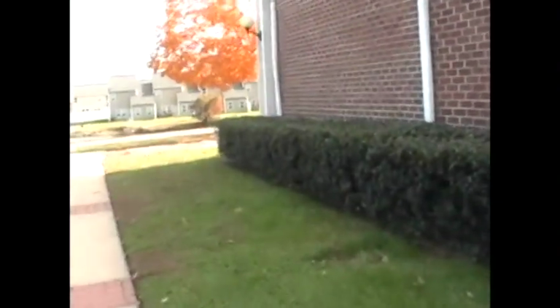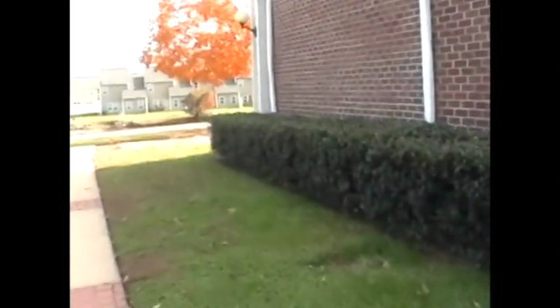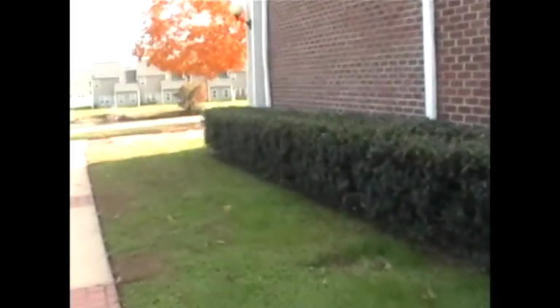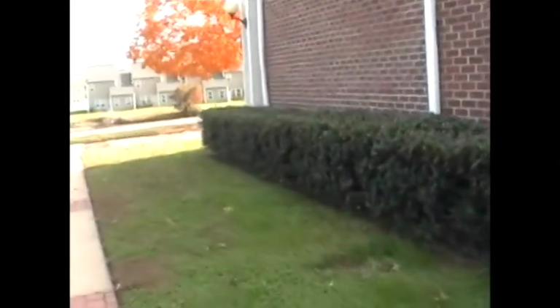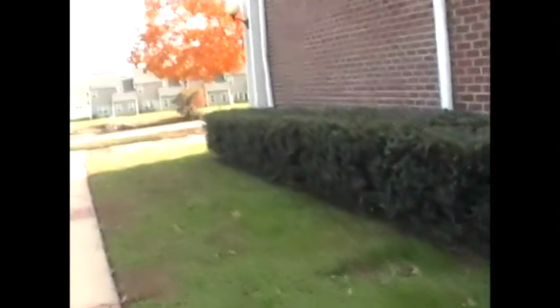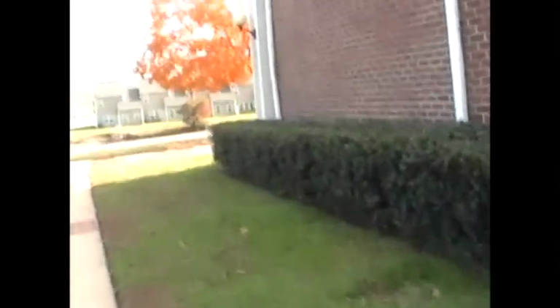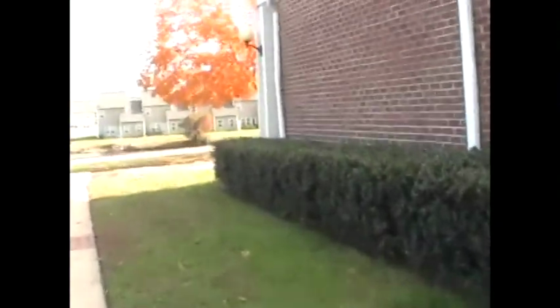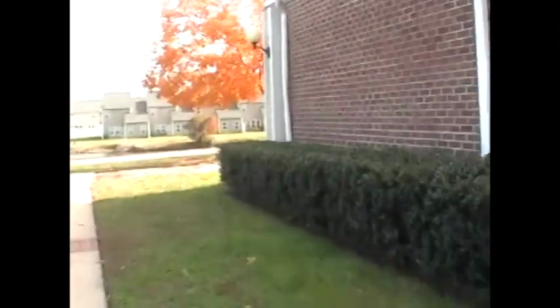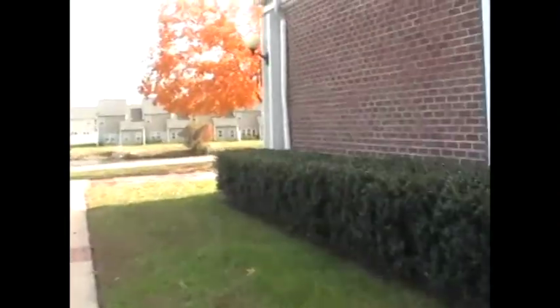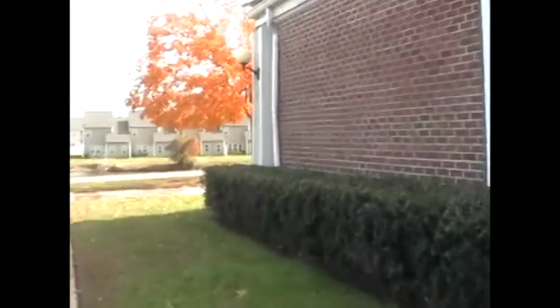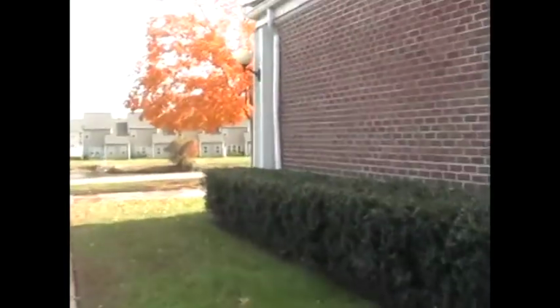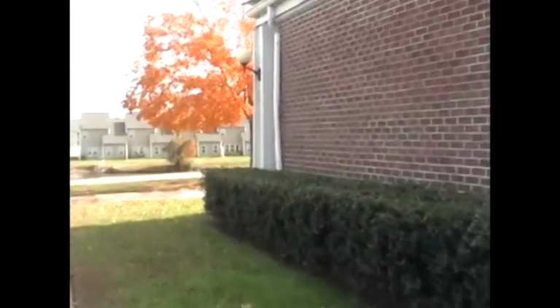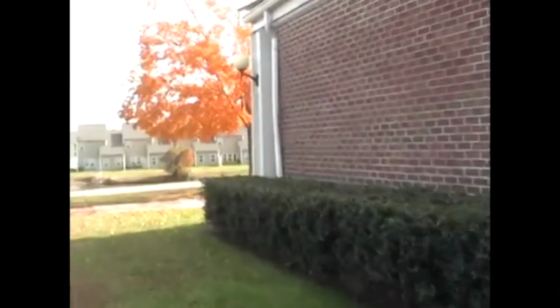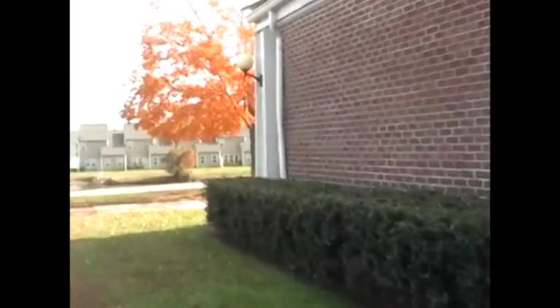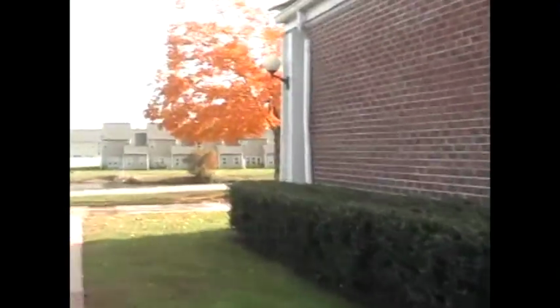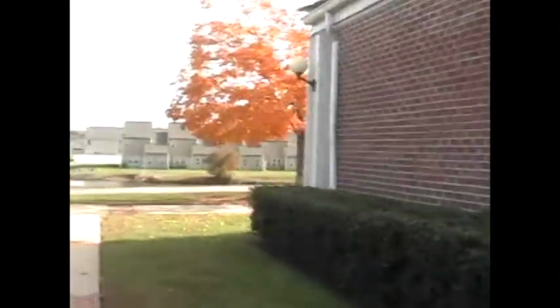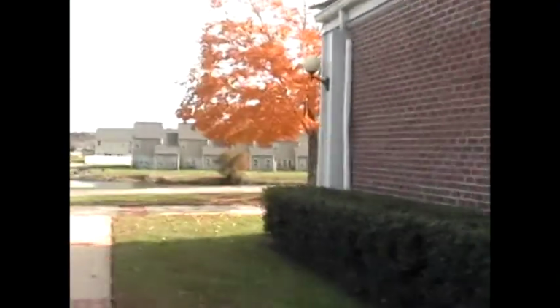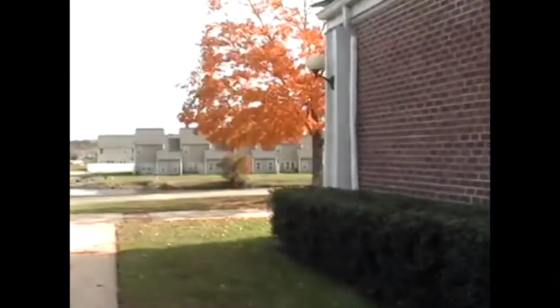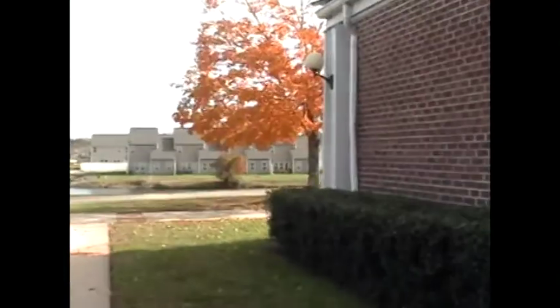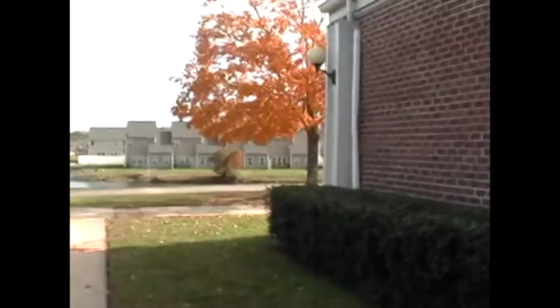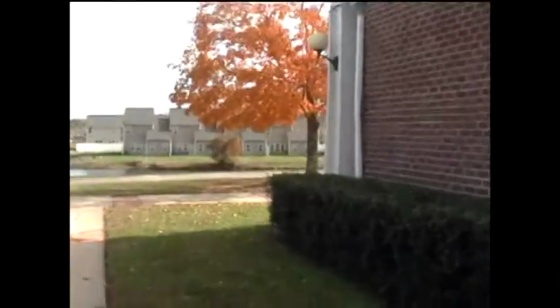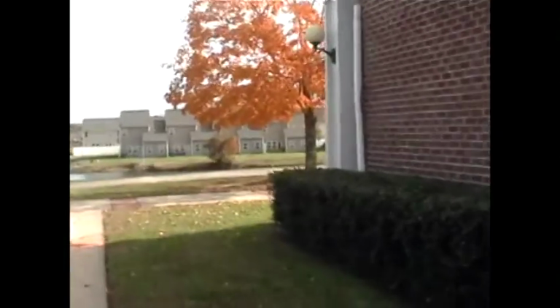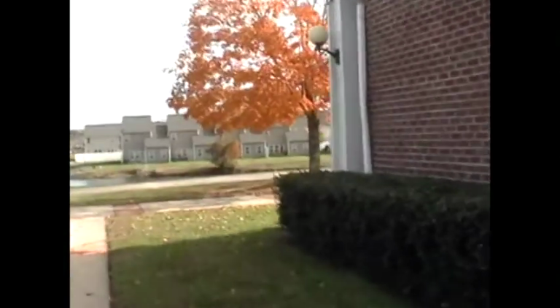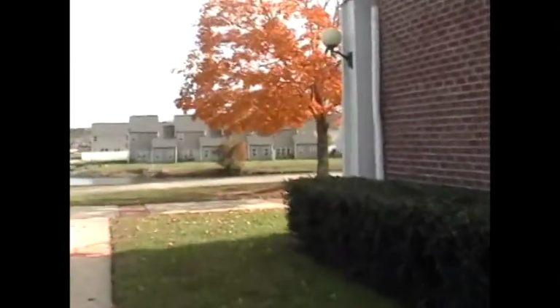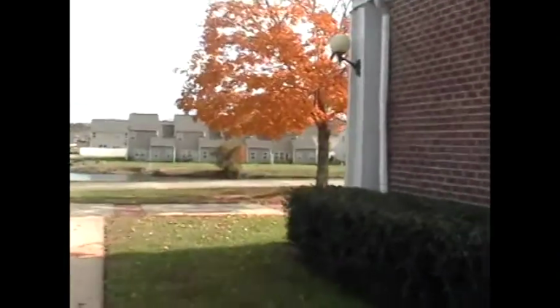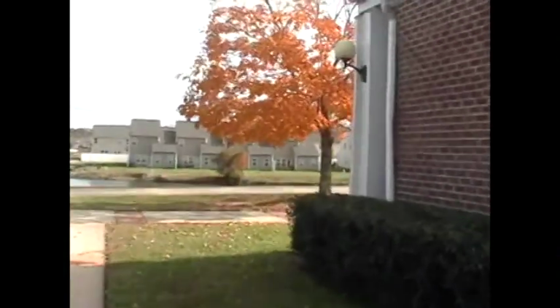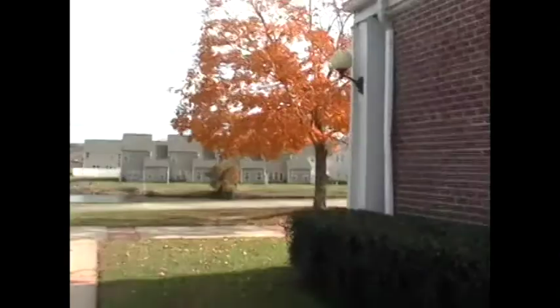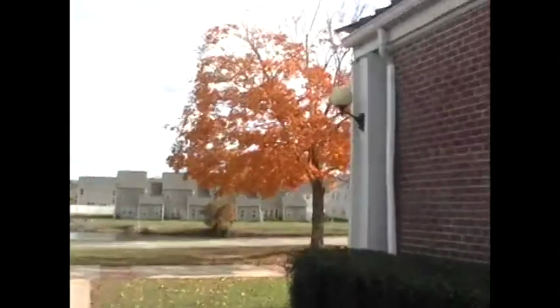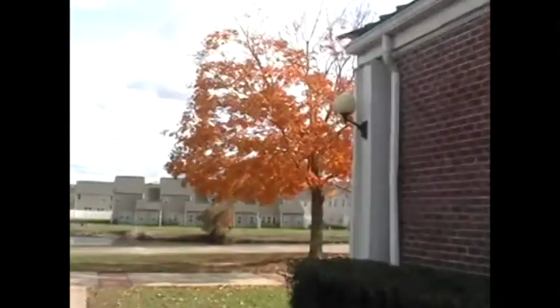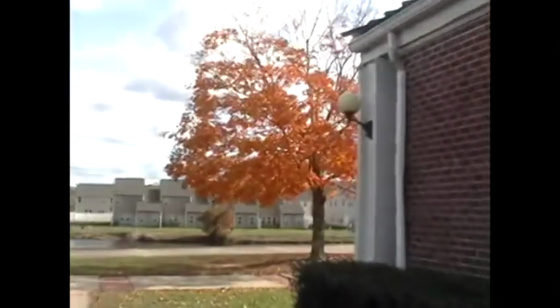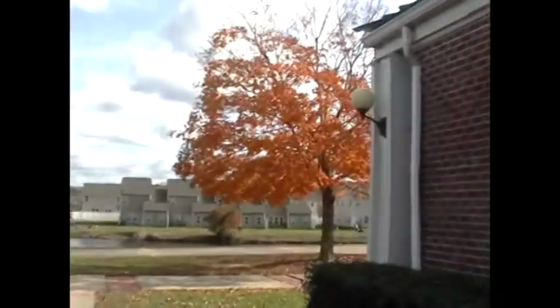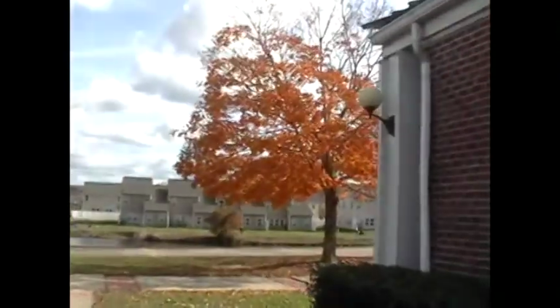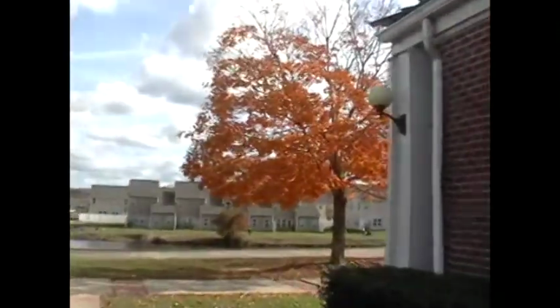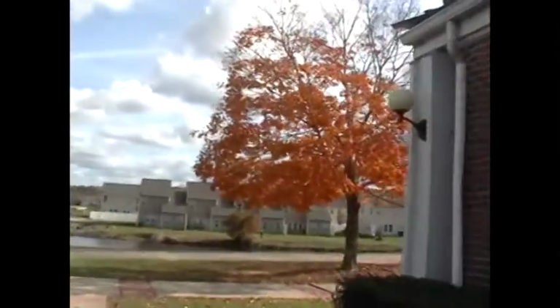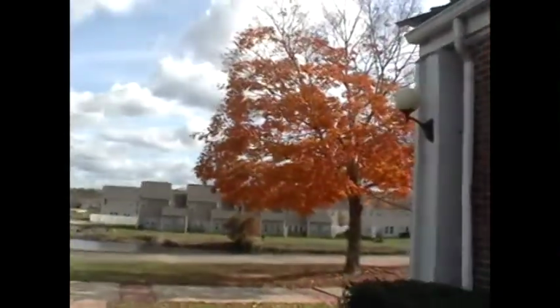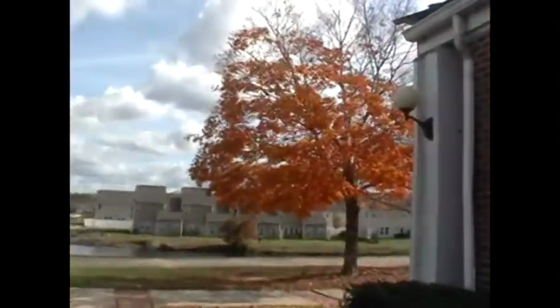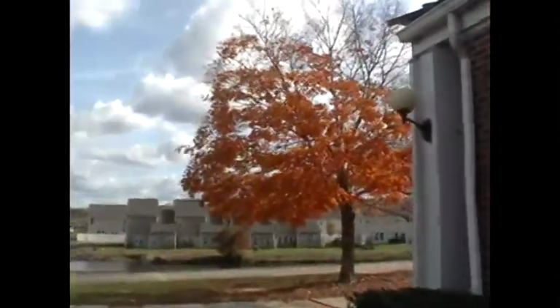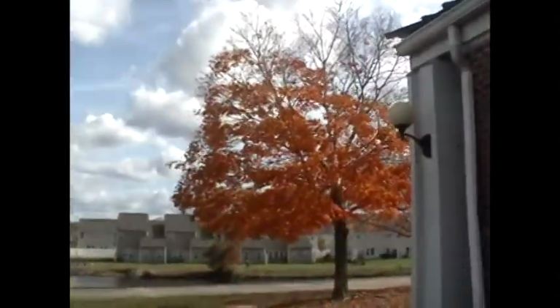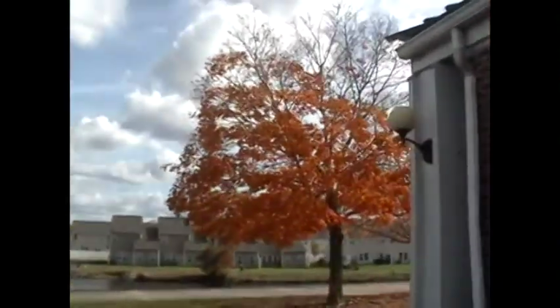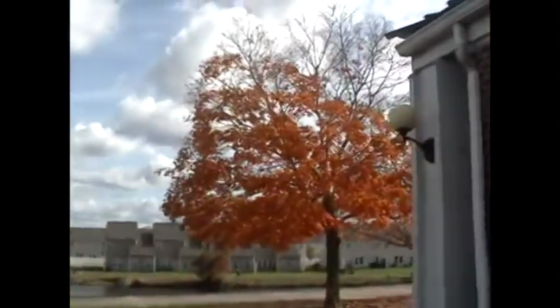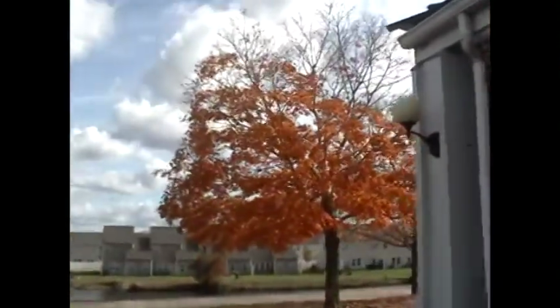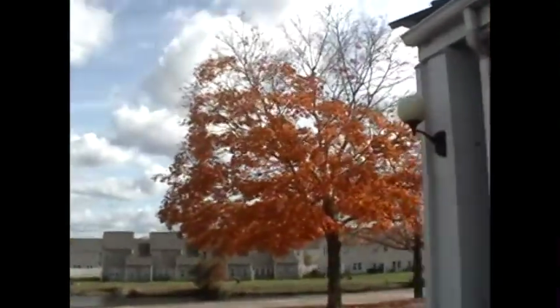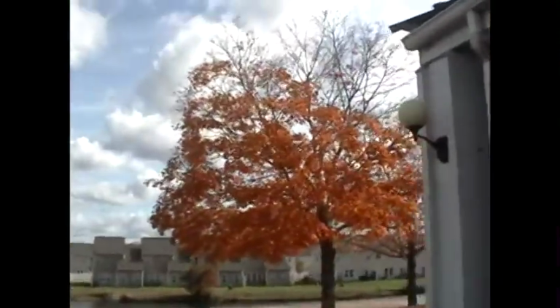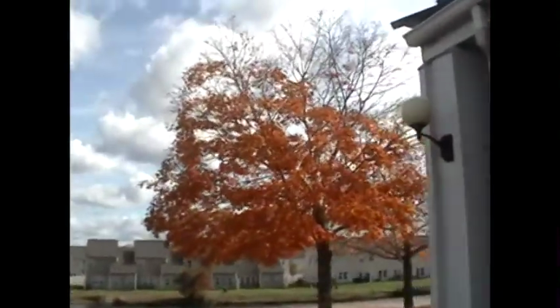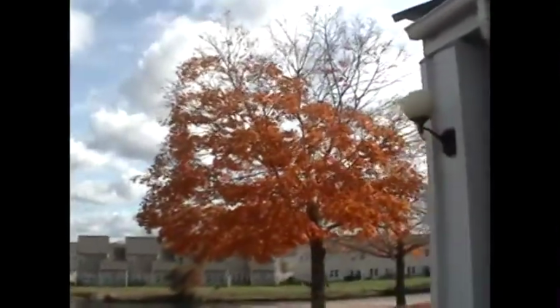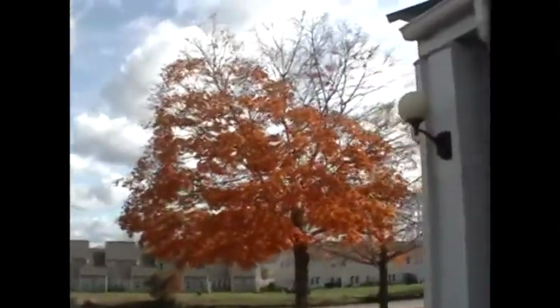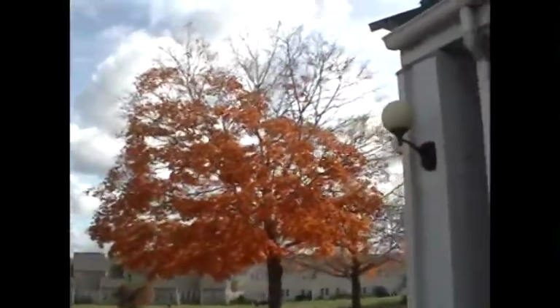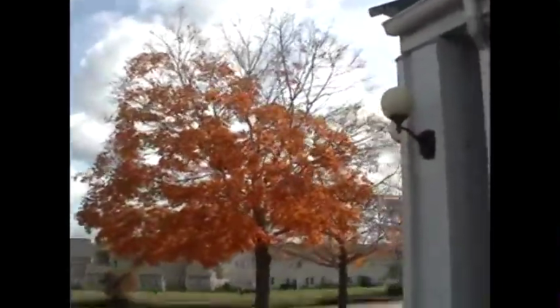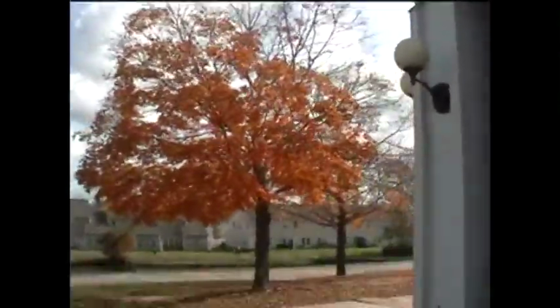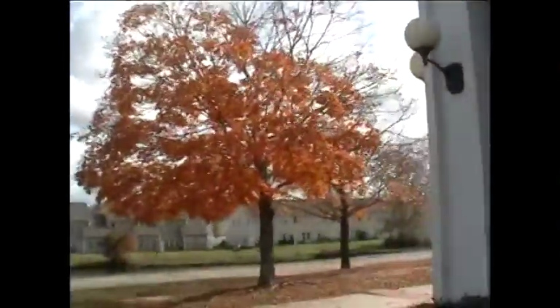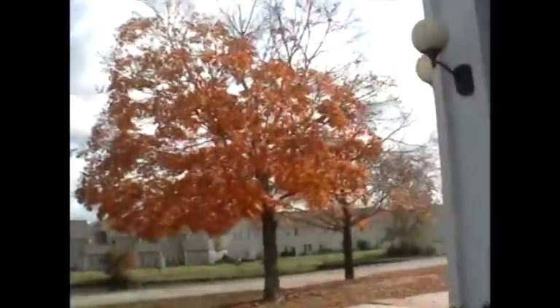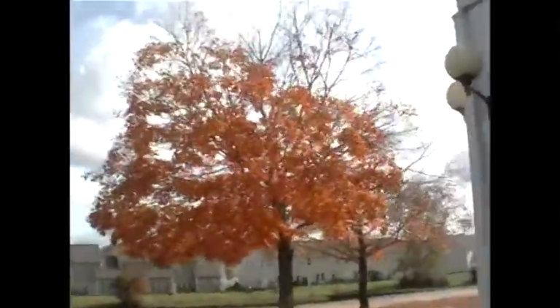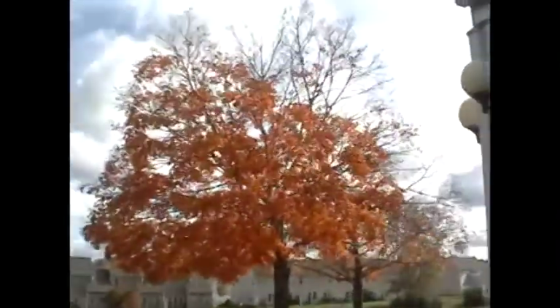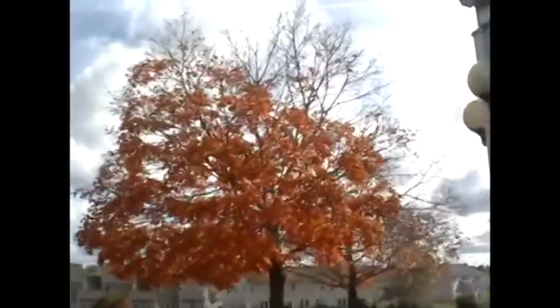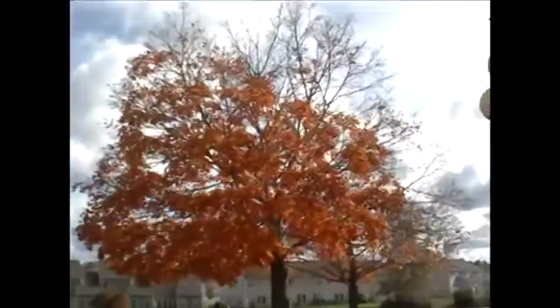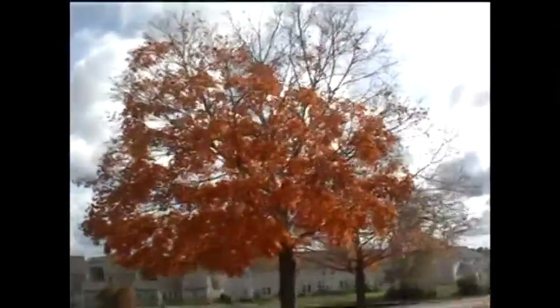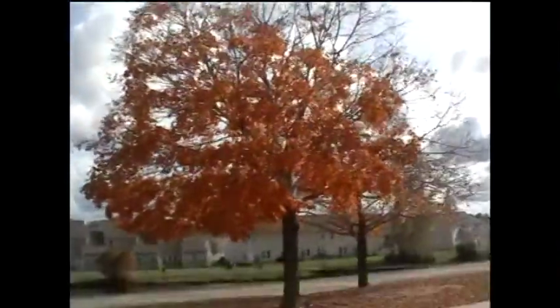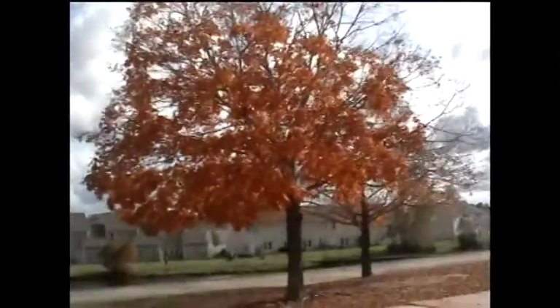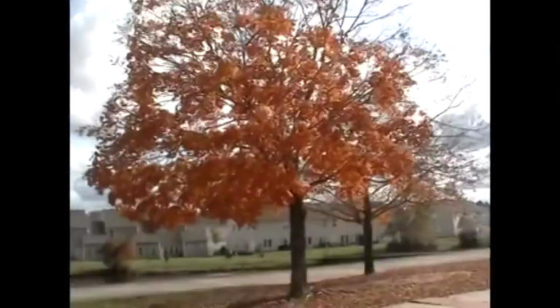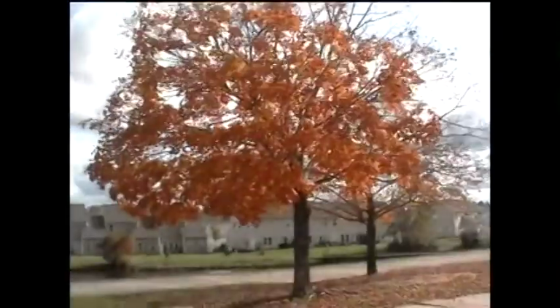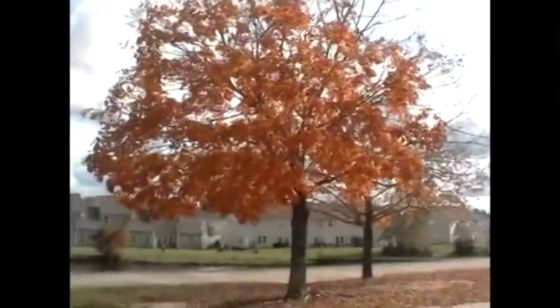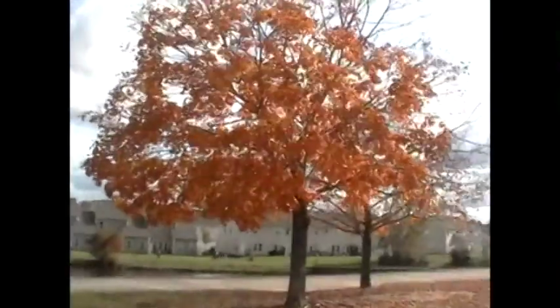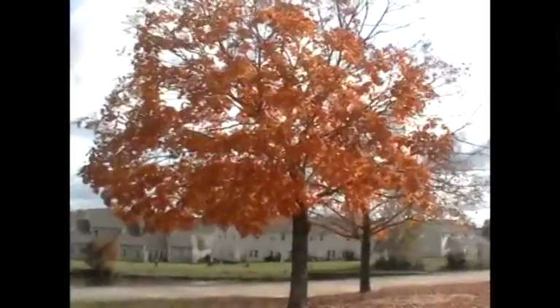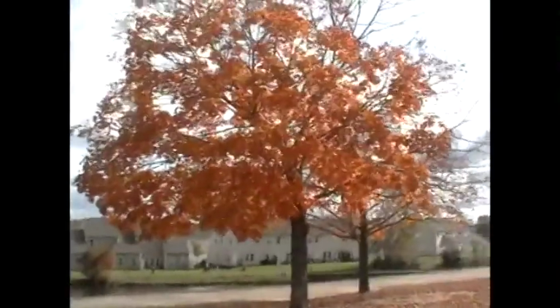For being in November, it's kind of hot out, isn't it? Yeah, but the leaves are pretty at least. Yeah, I guess they have that going for them.